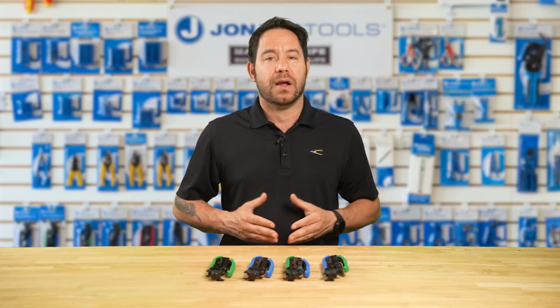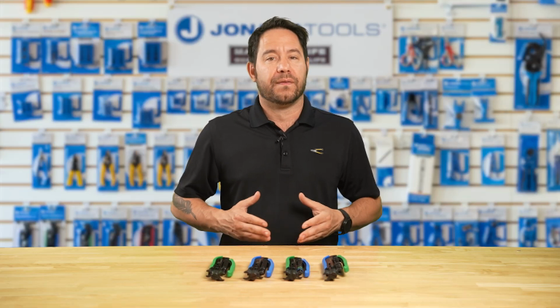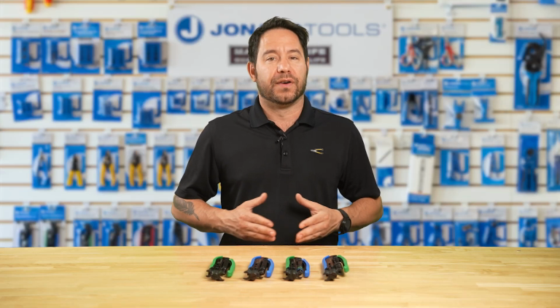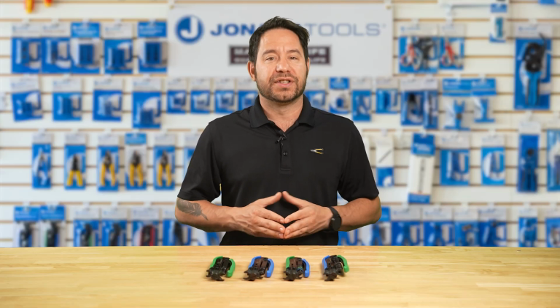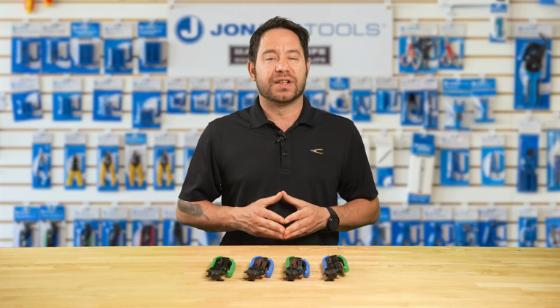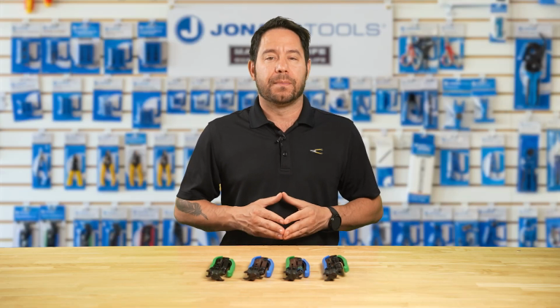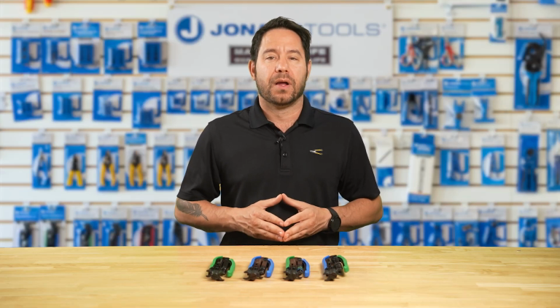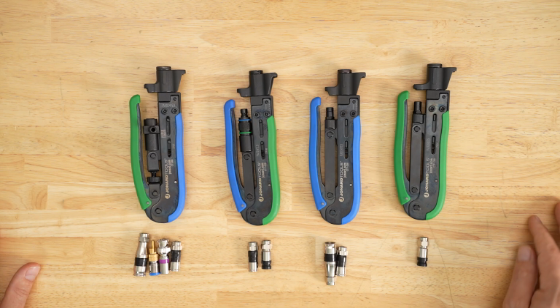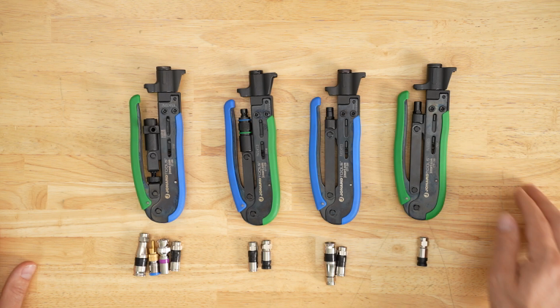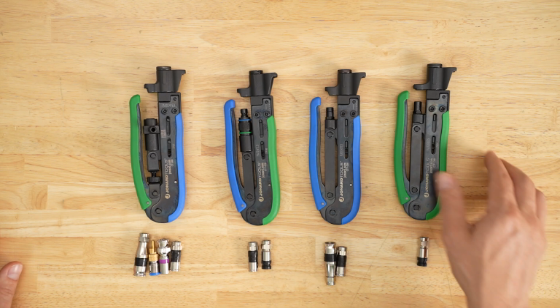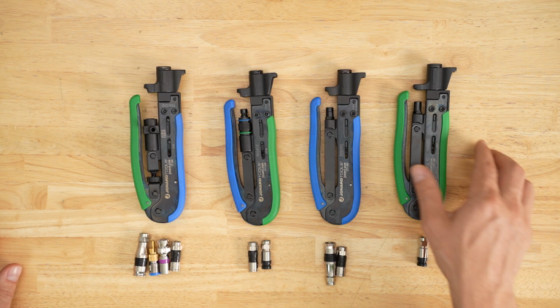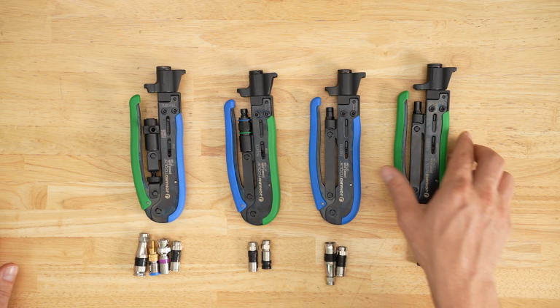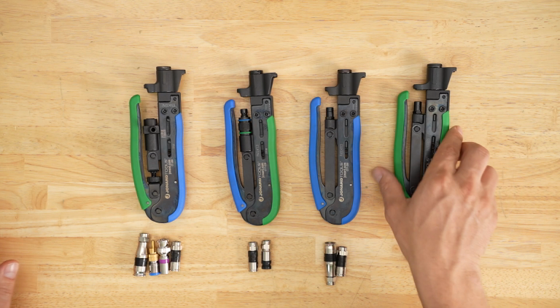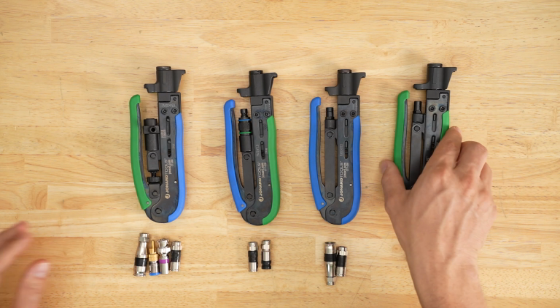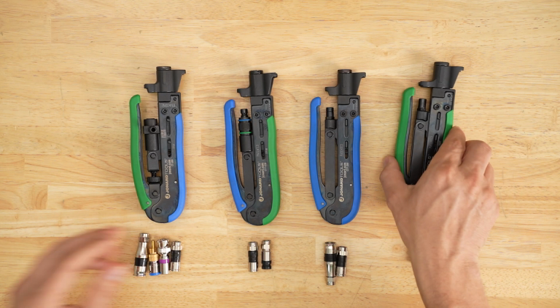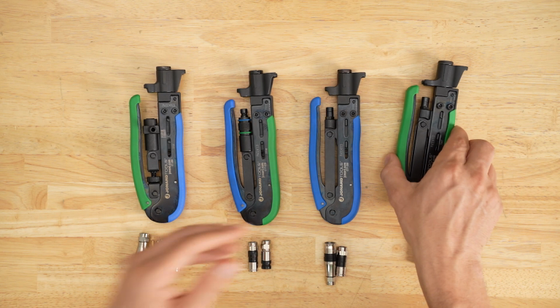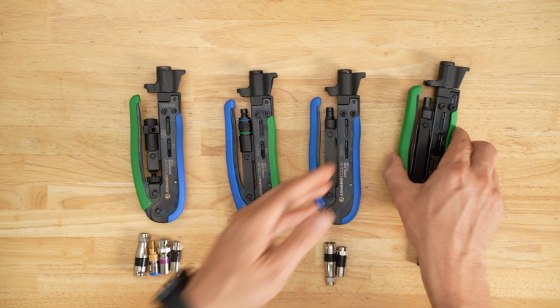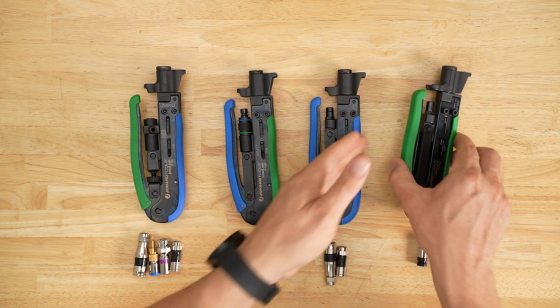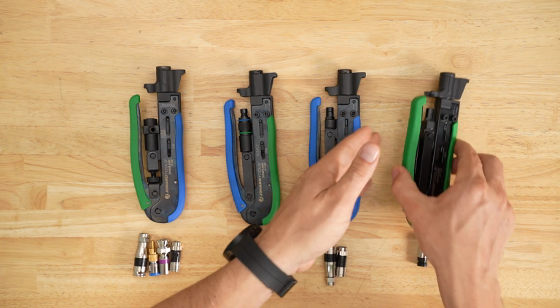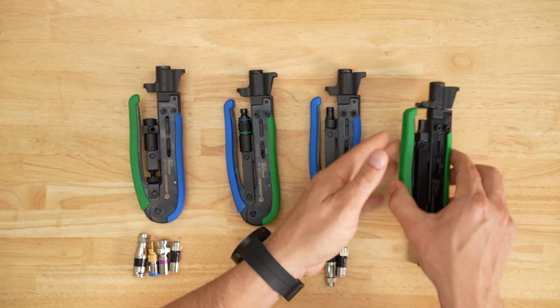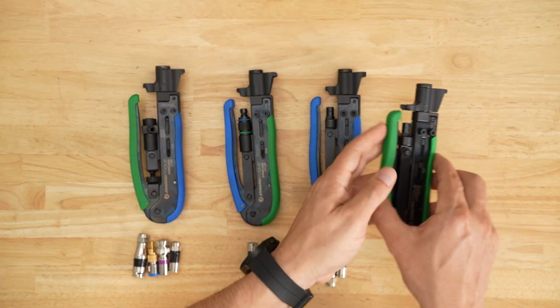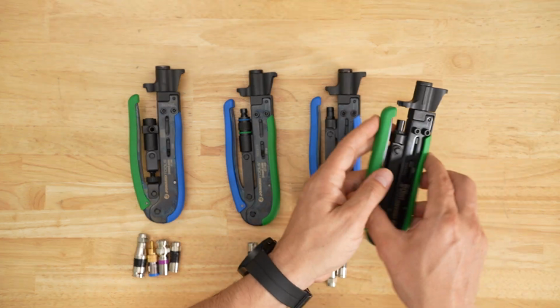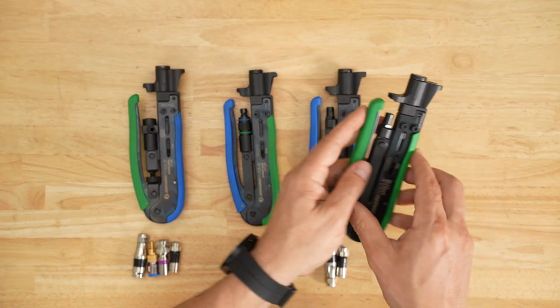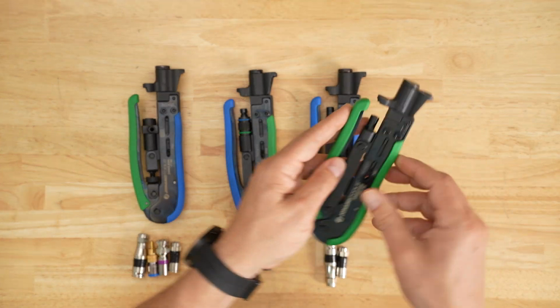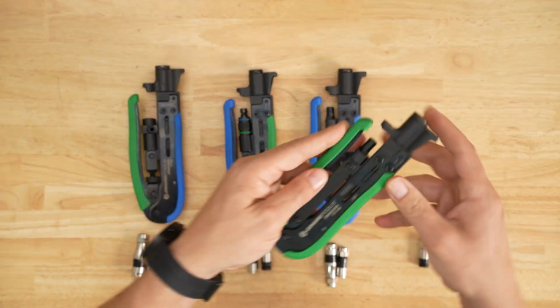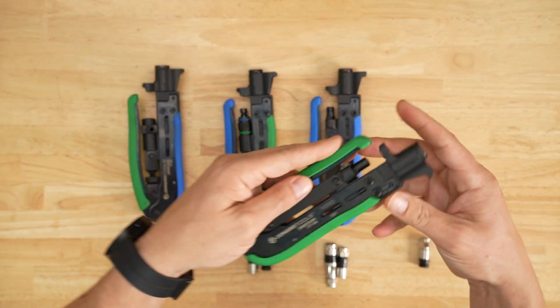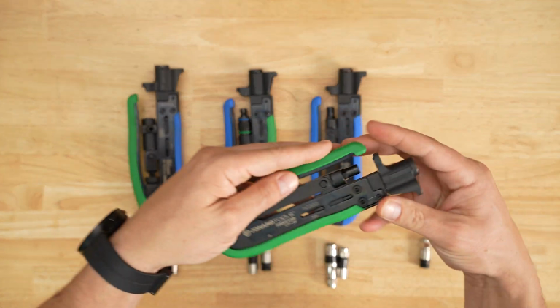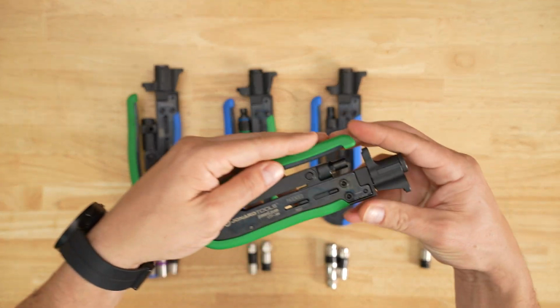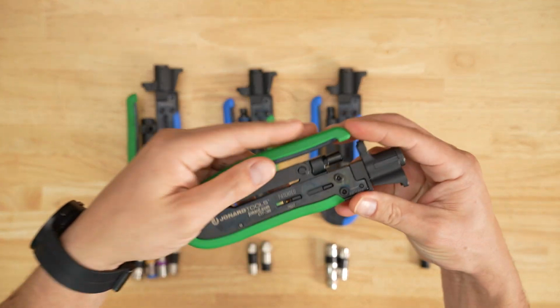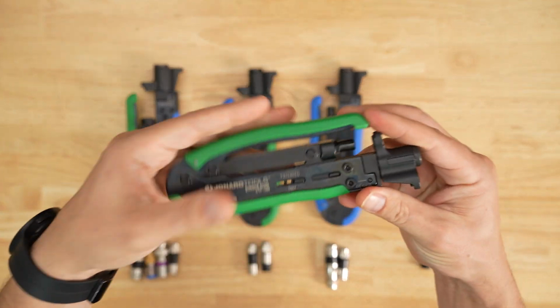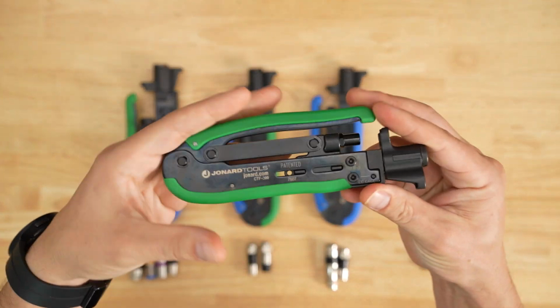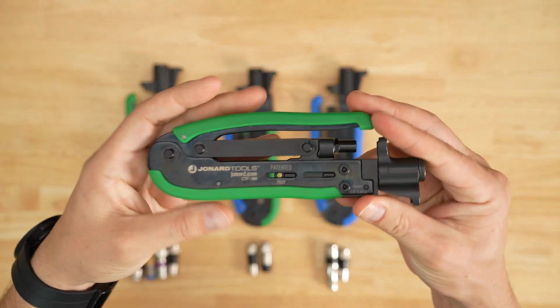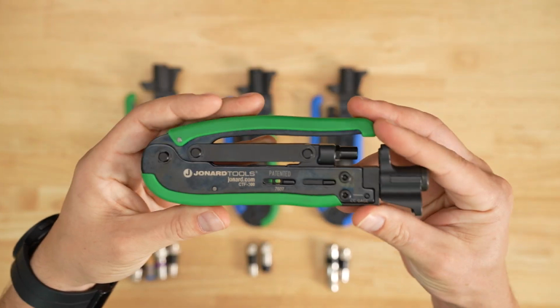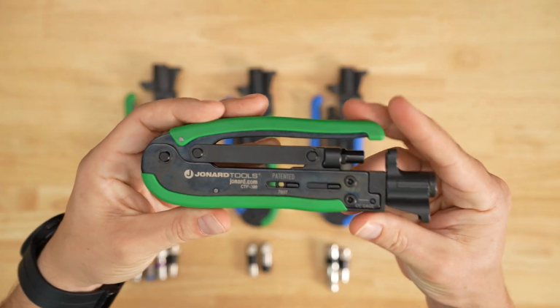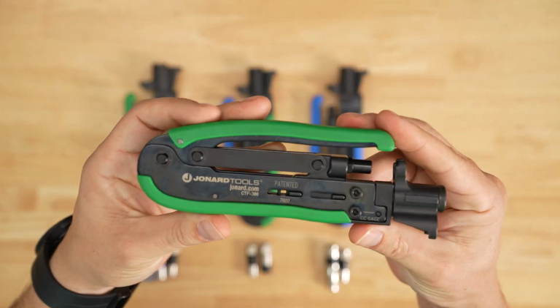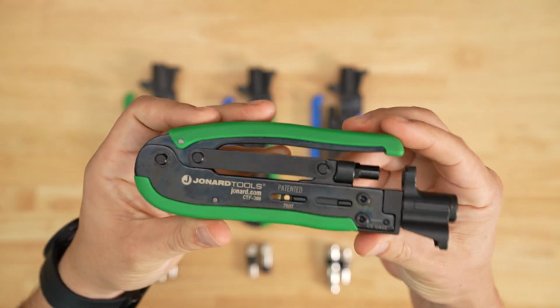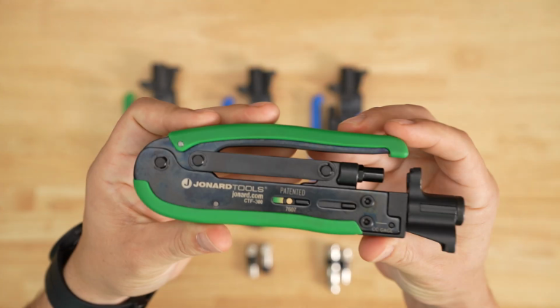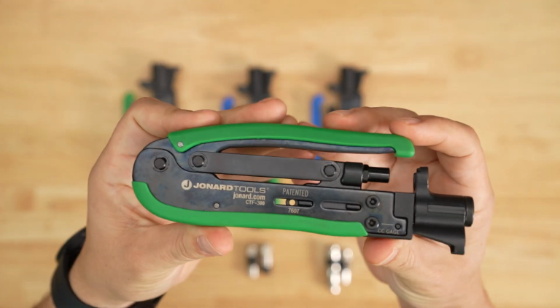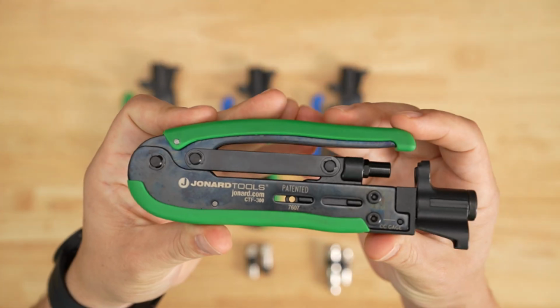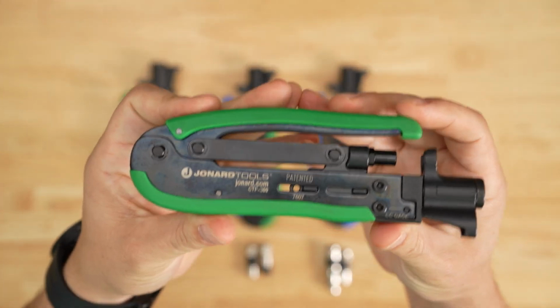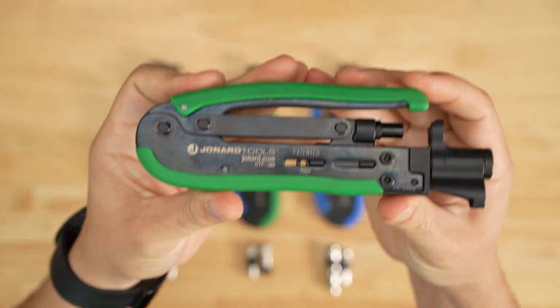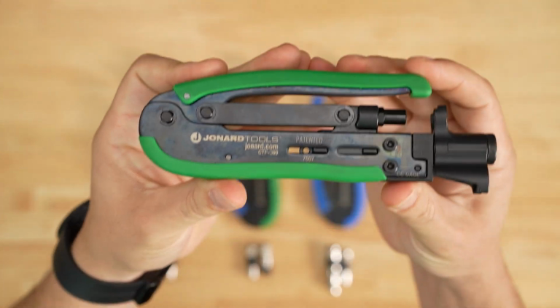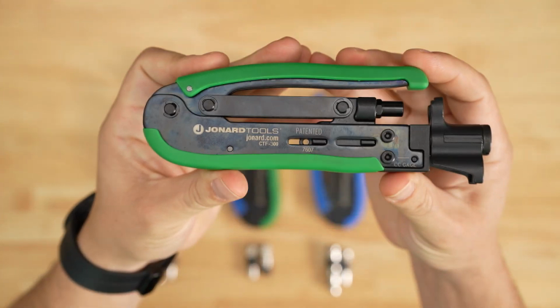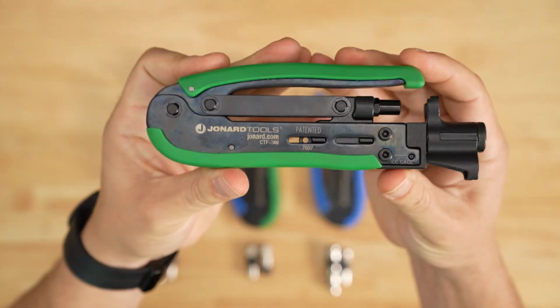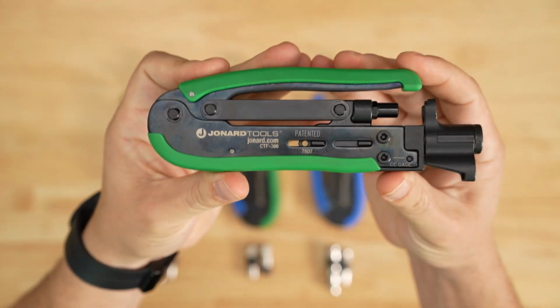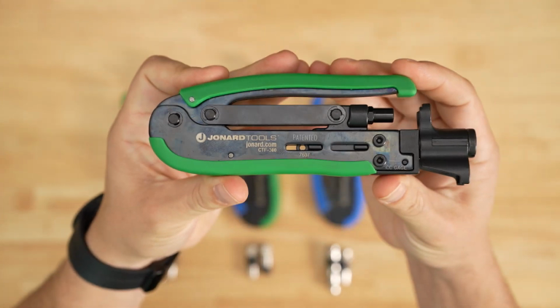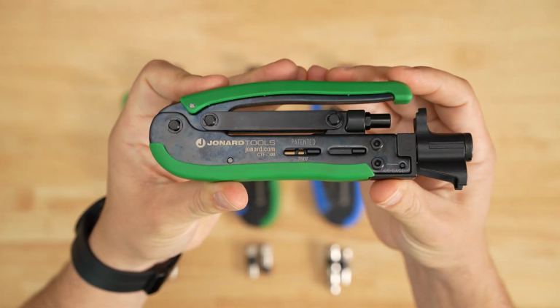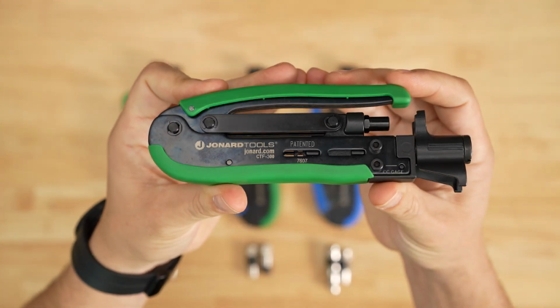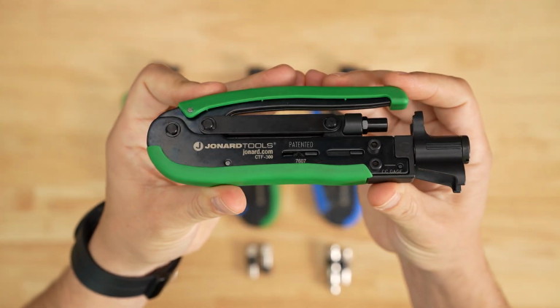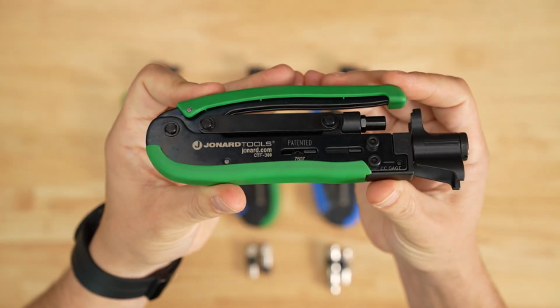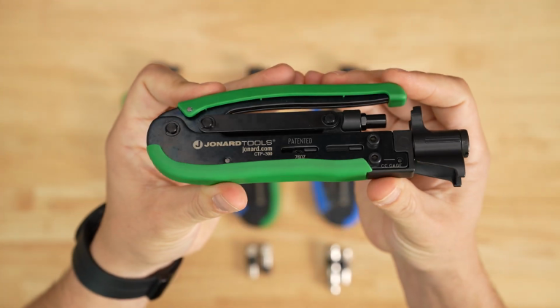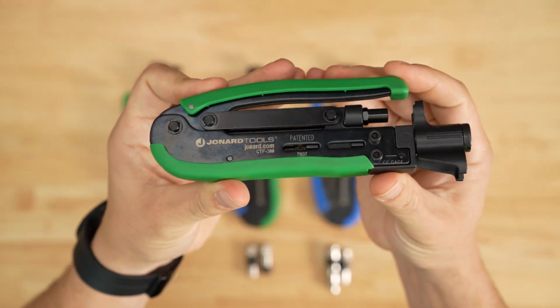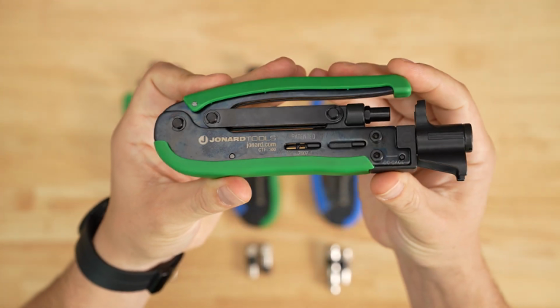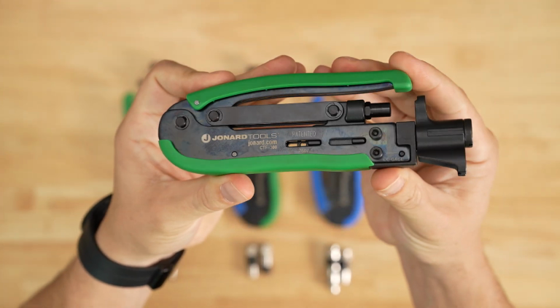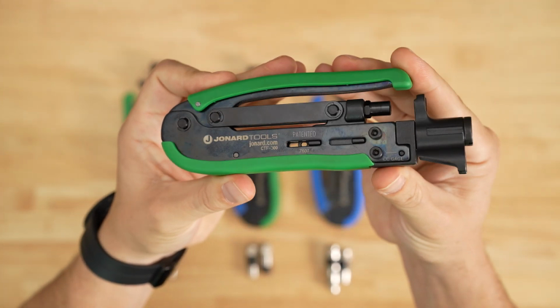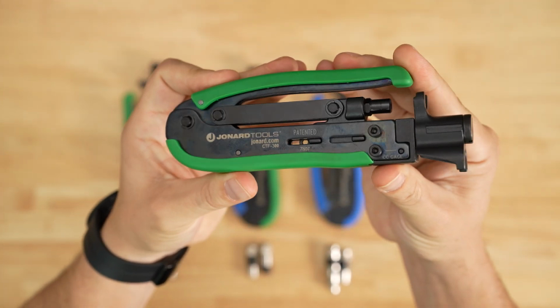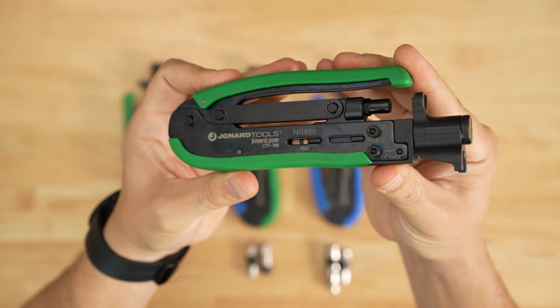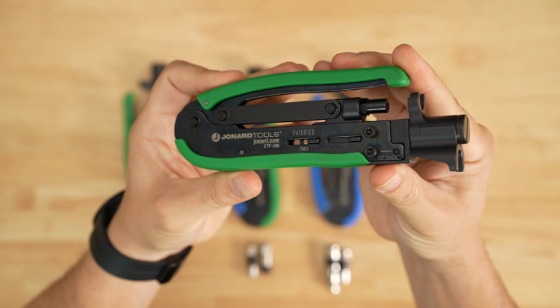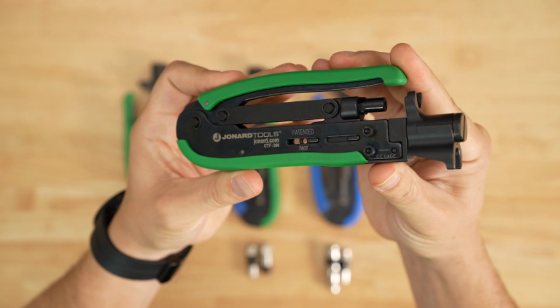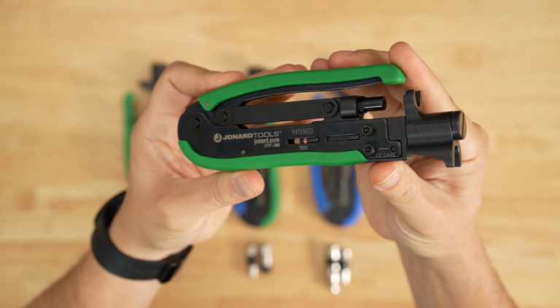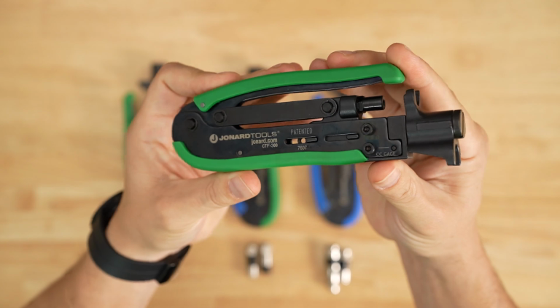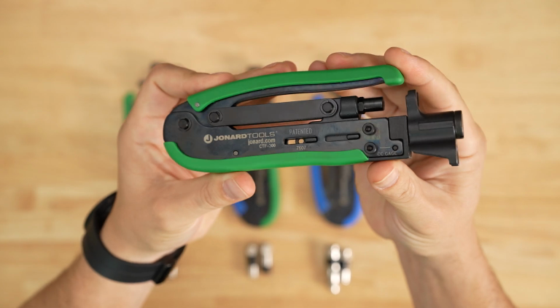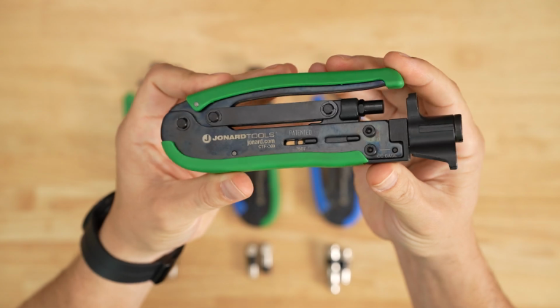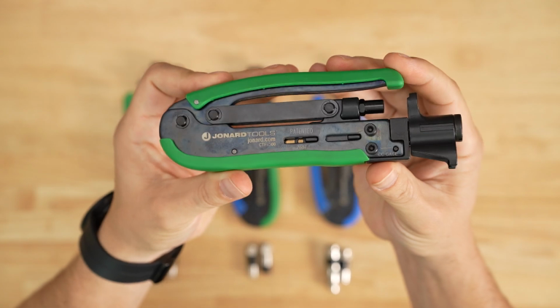First up, we have the CTF 300. This tool is designed for use on short-style F-connectors such as the PPC-EX.